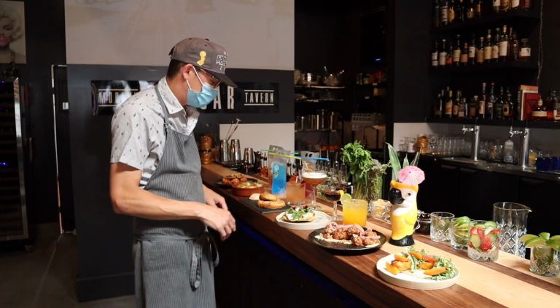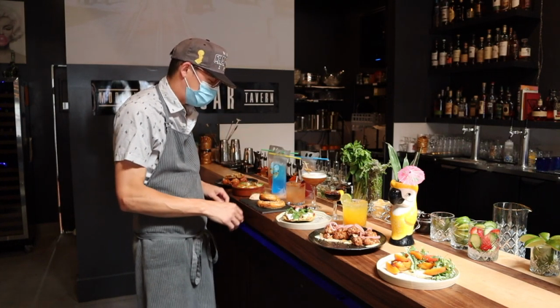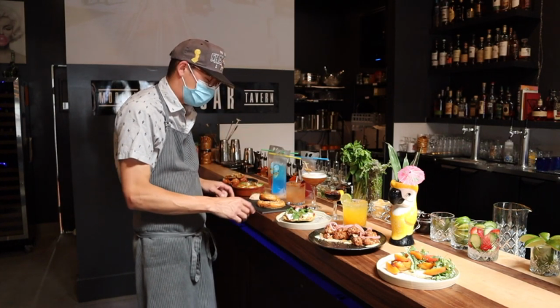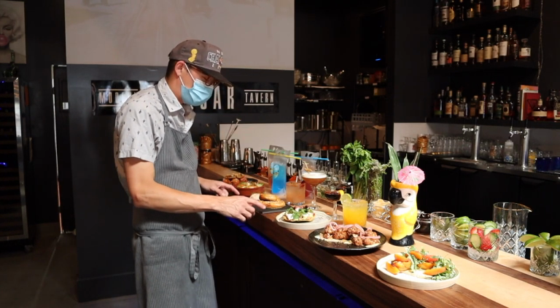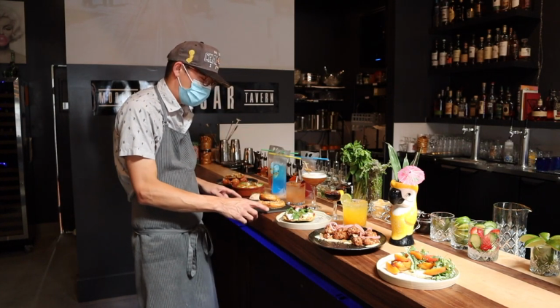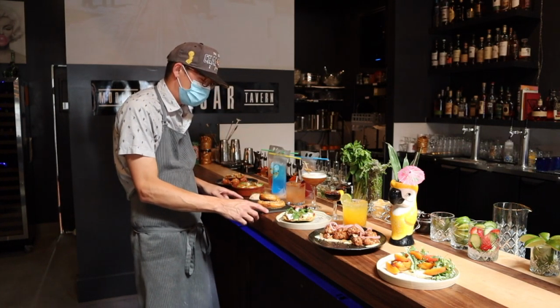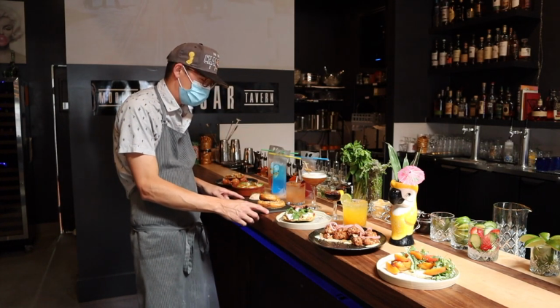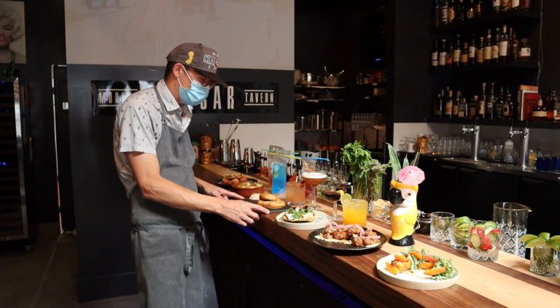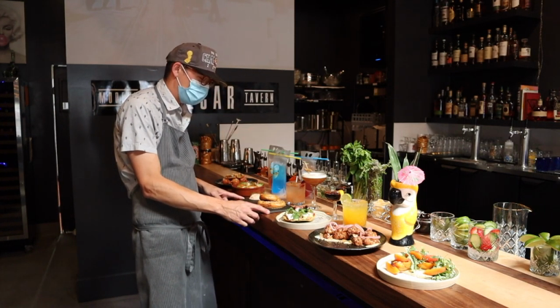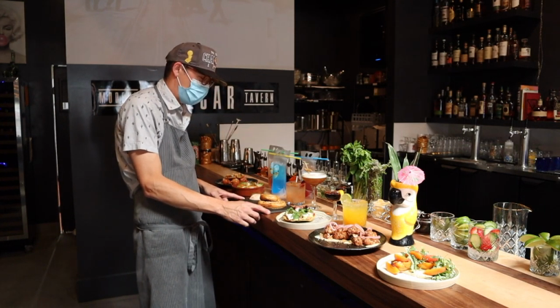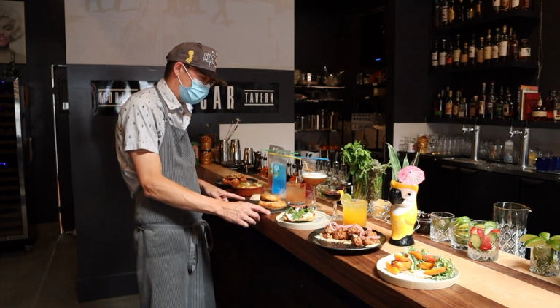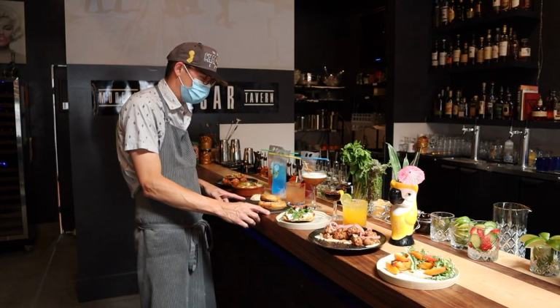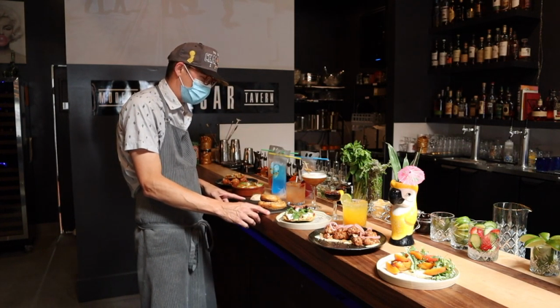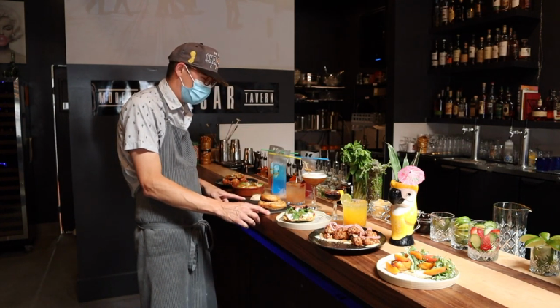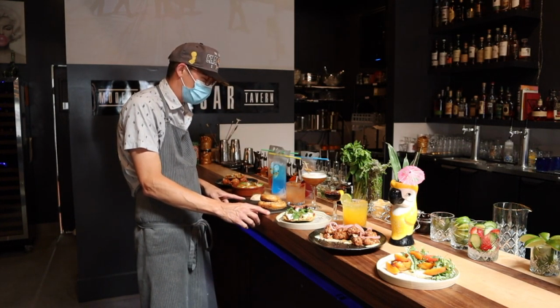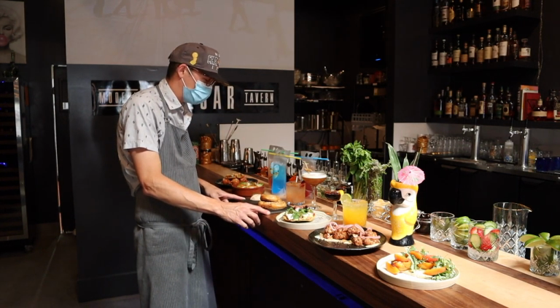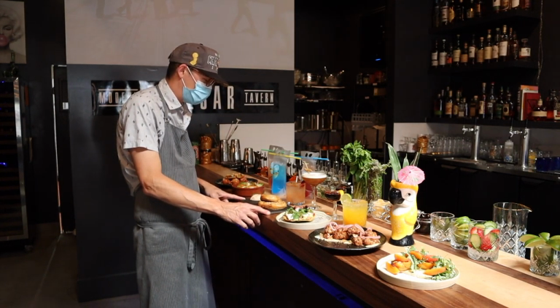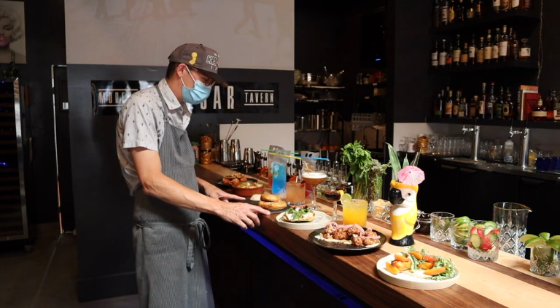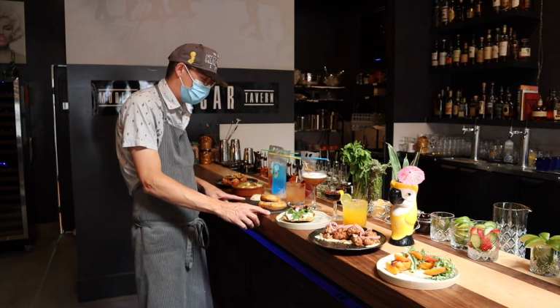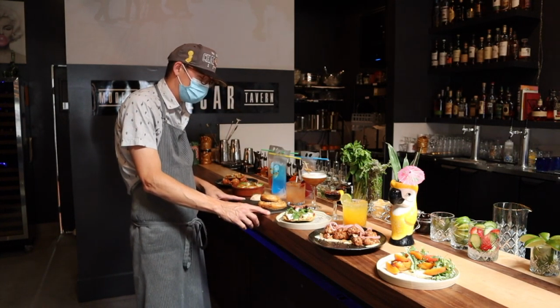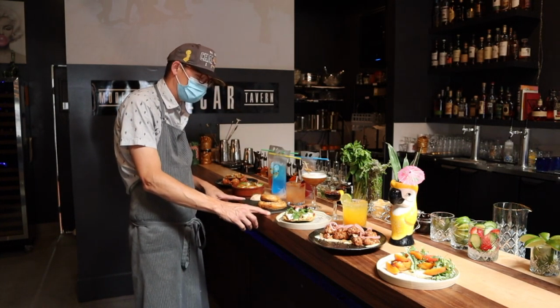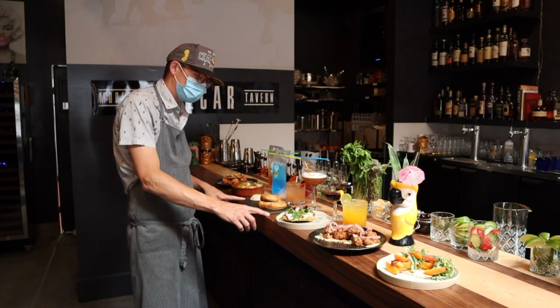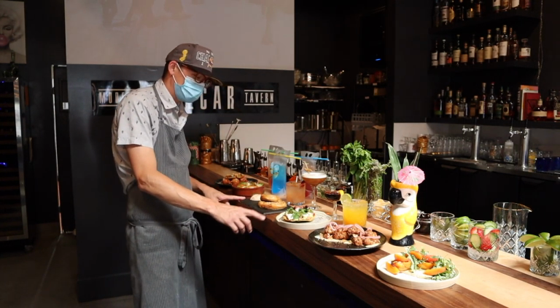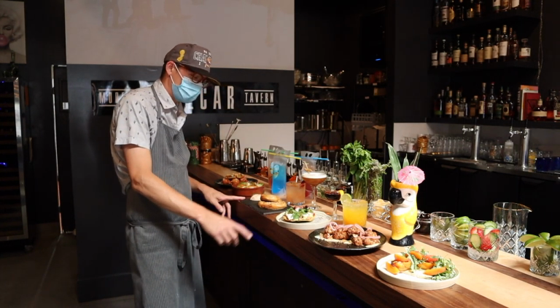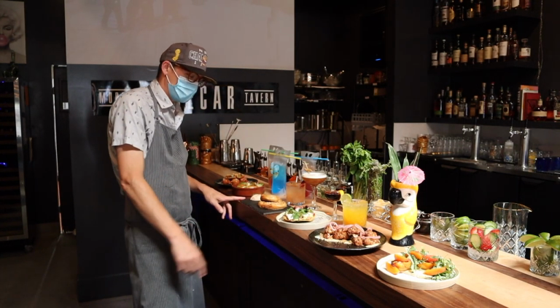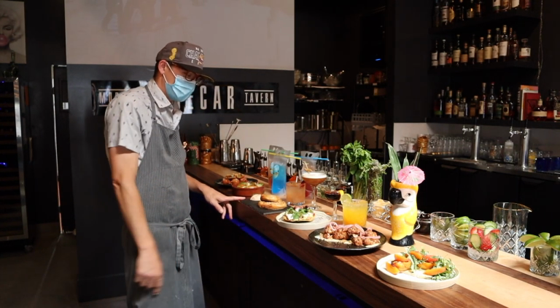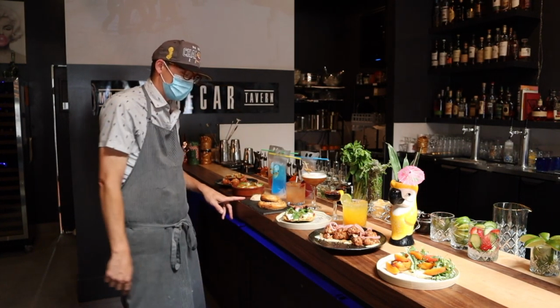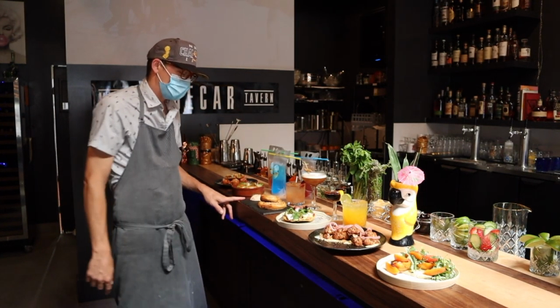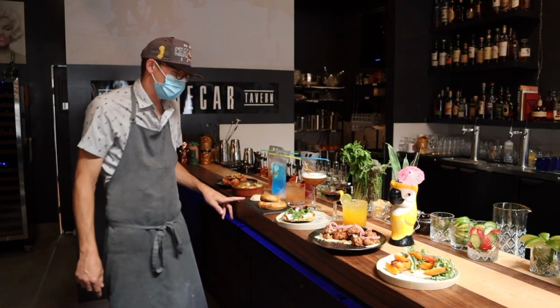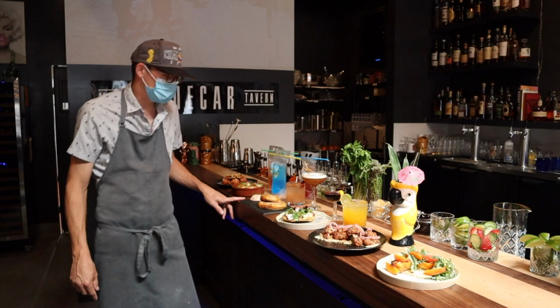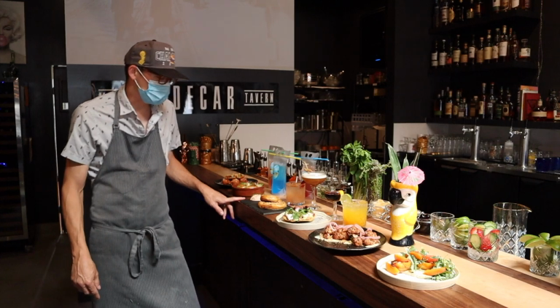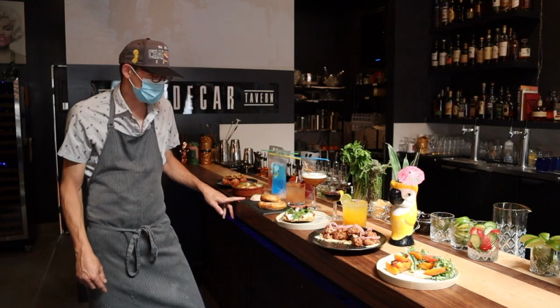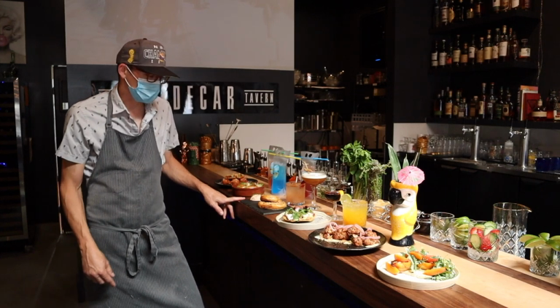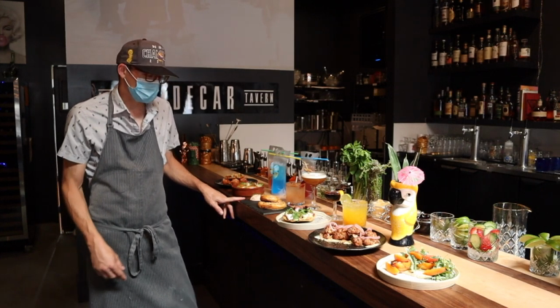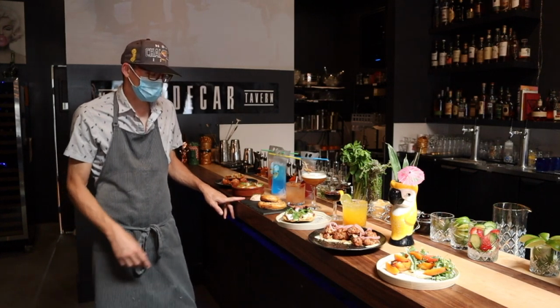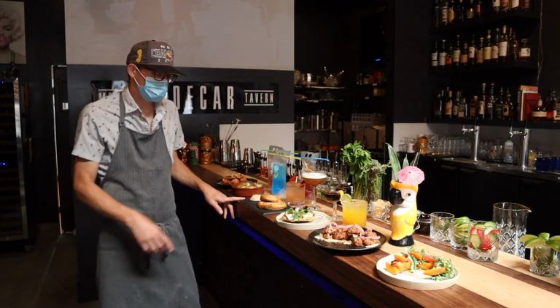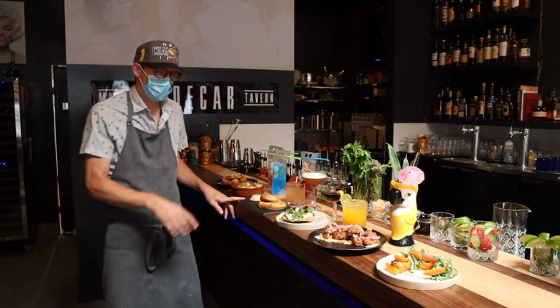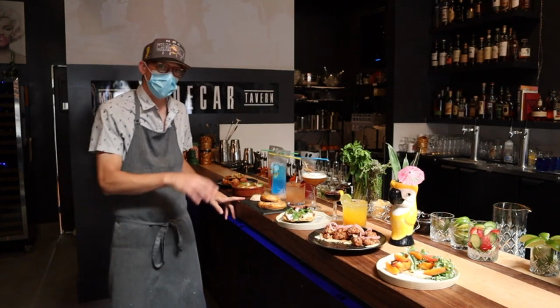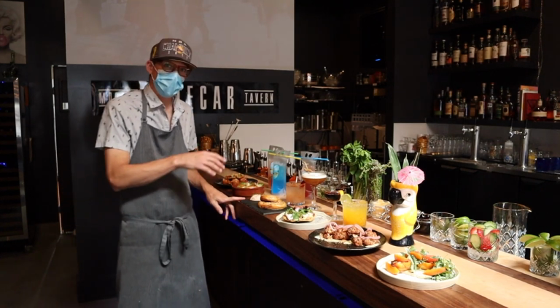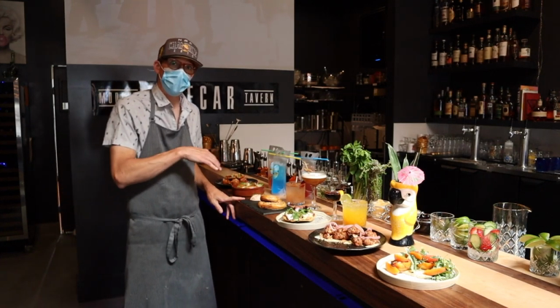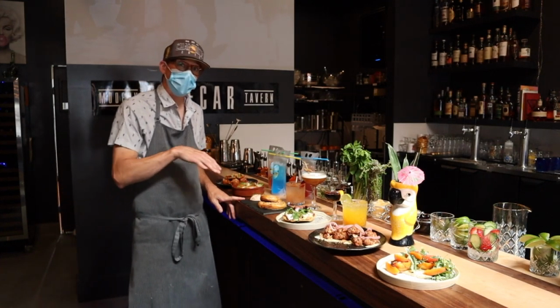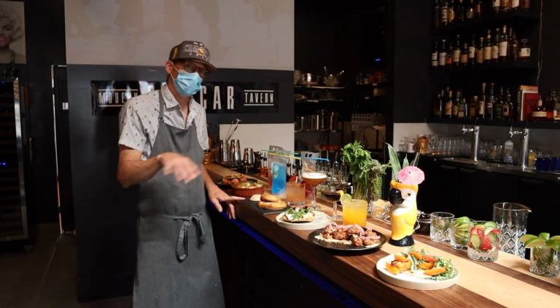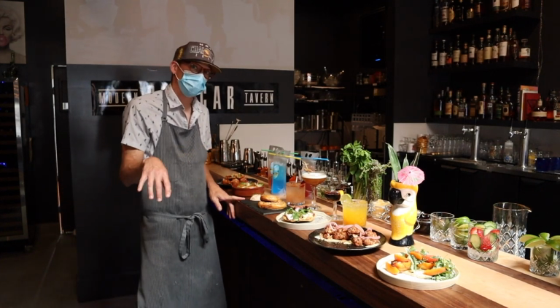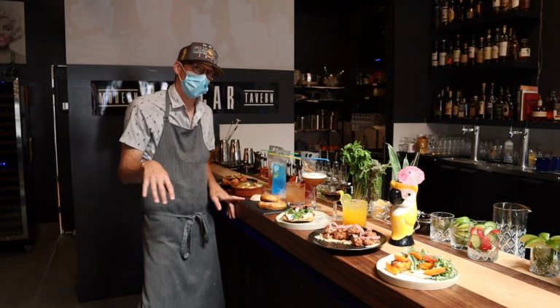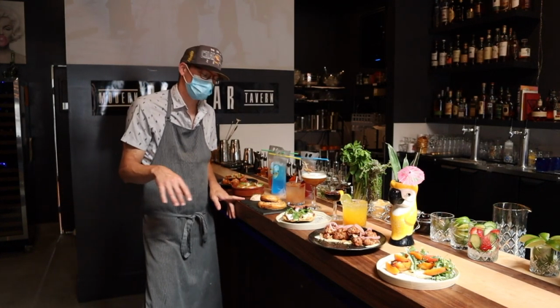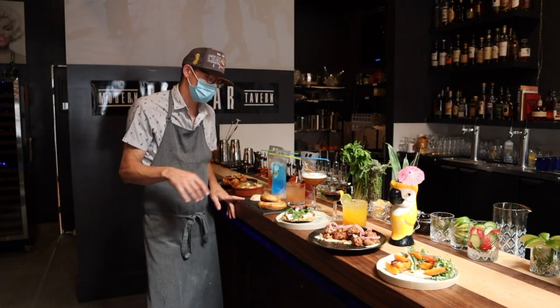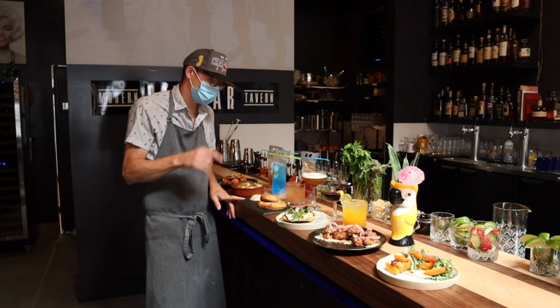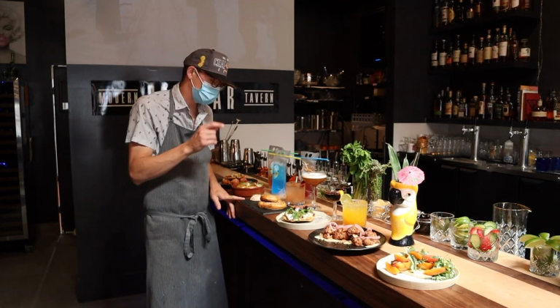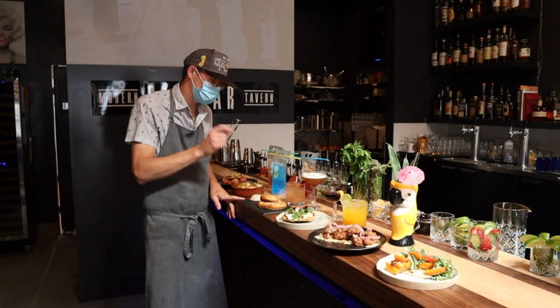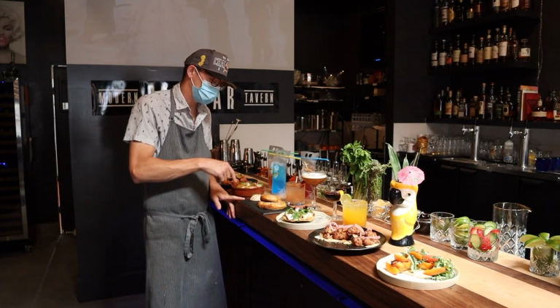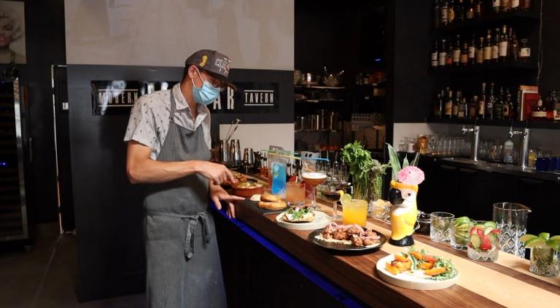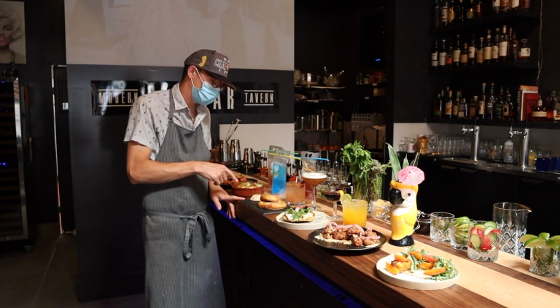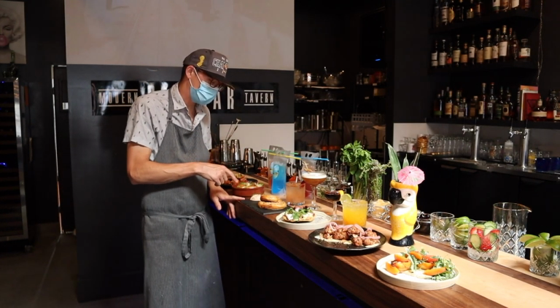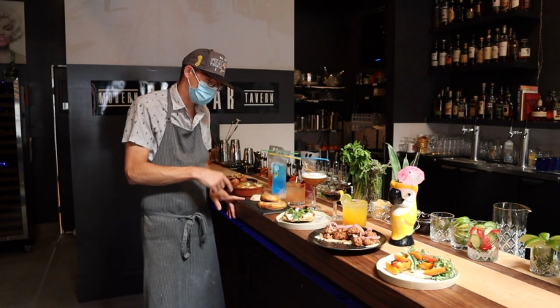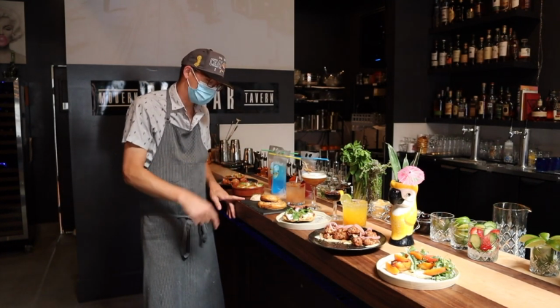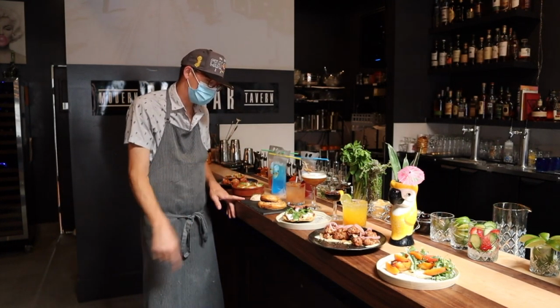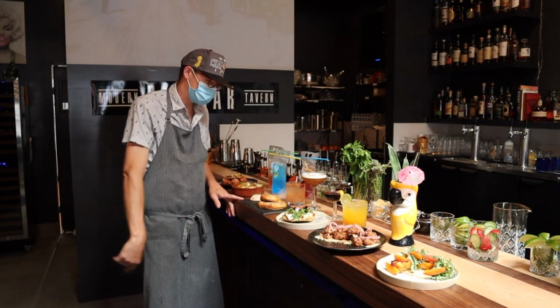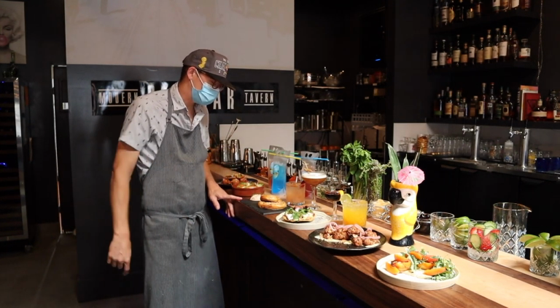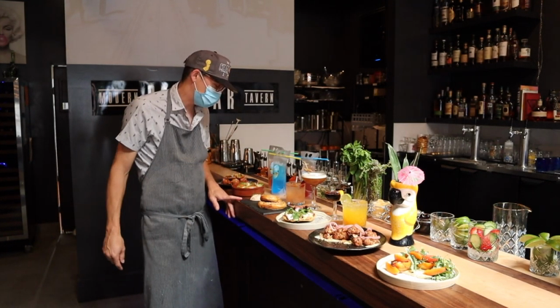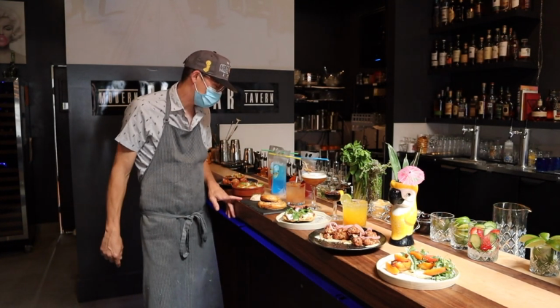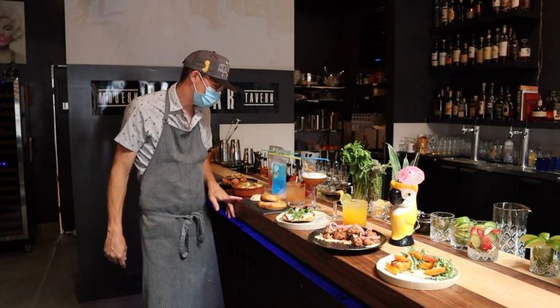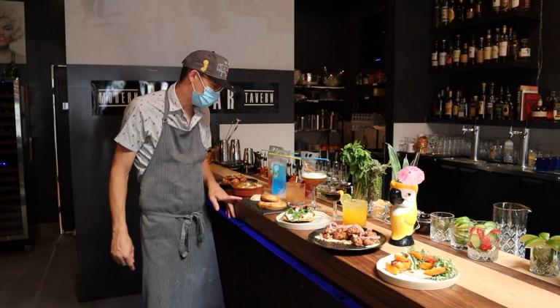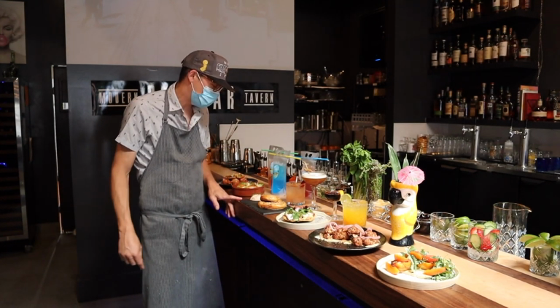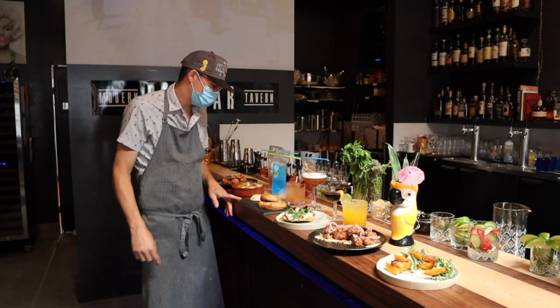Chef Brendan in the back is making homemade pretzels. They're super delicious — everything bagel spice on those, coming with a salmon rillette.